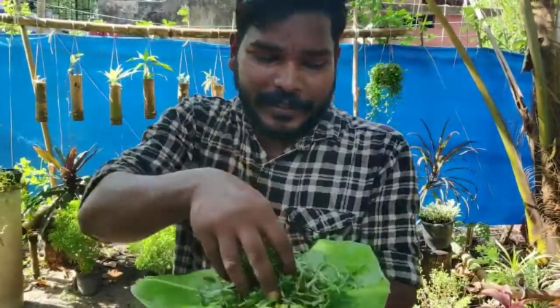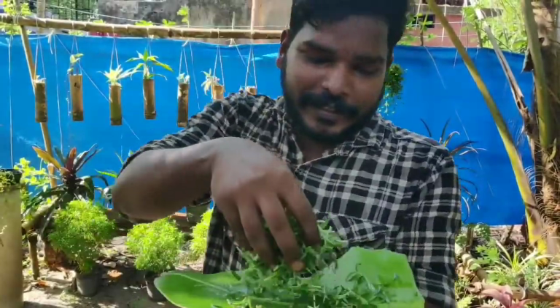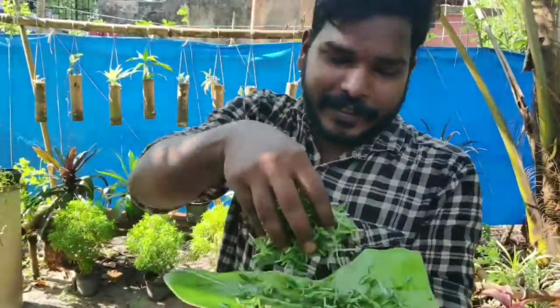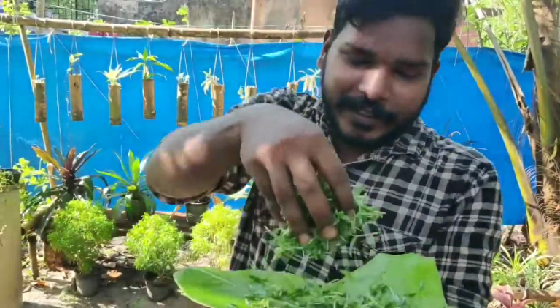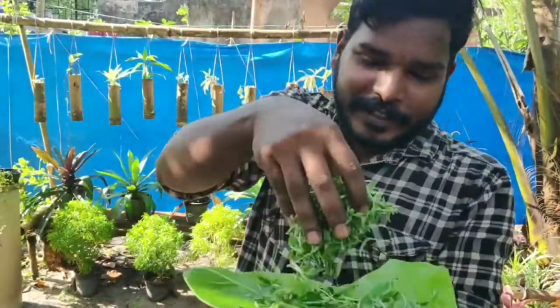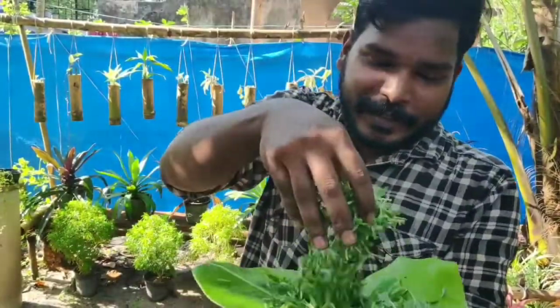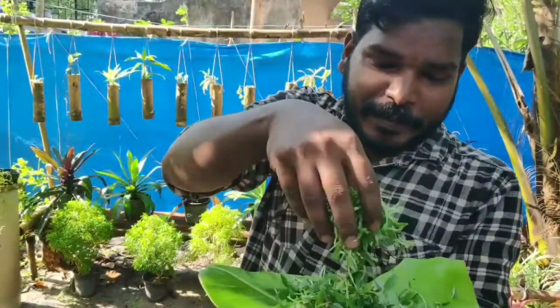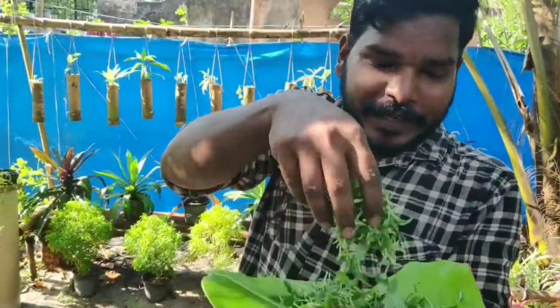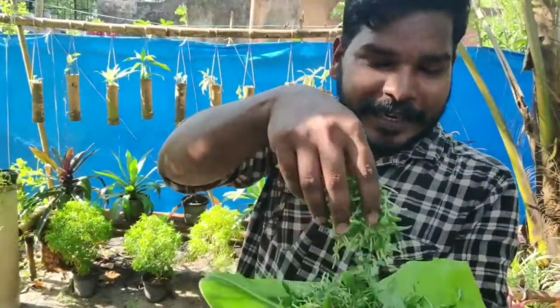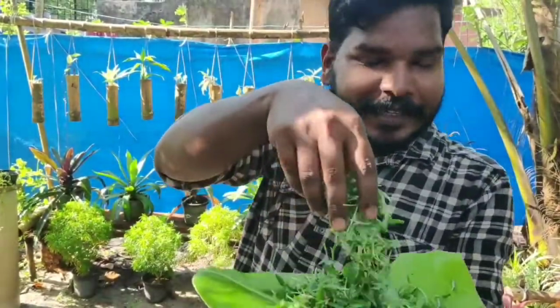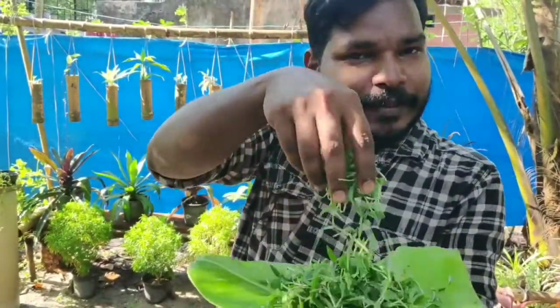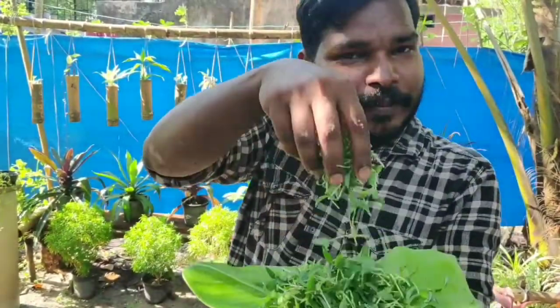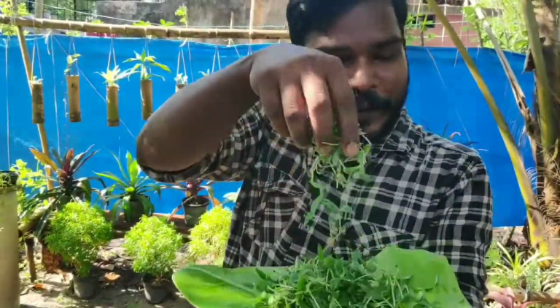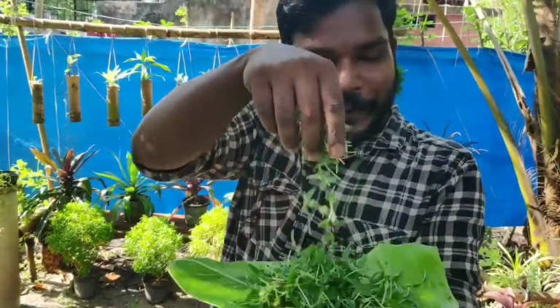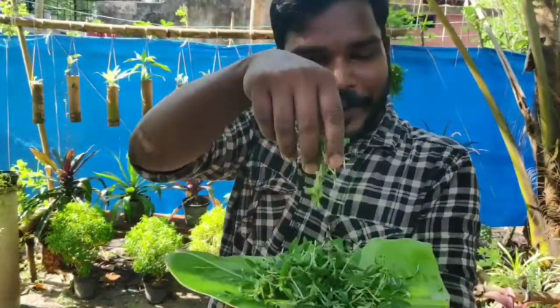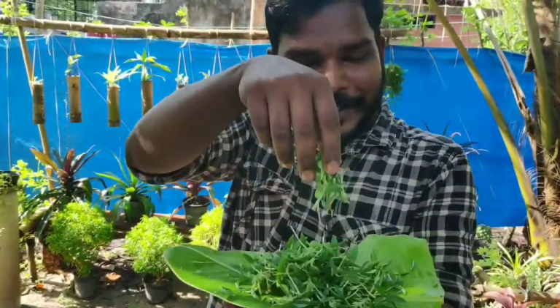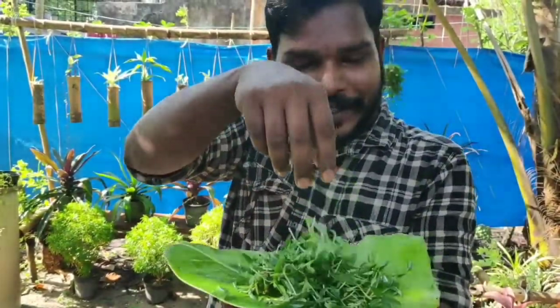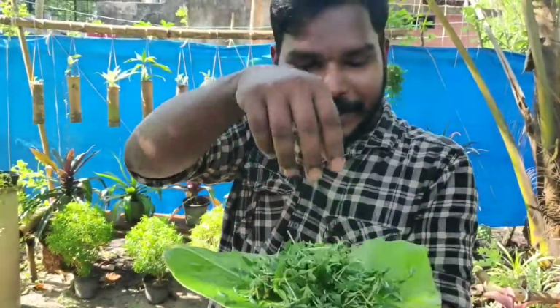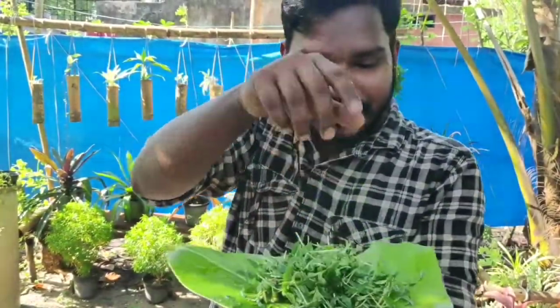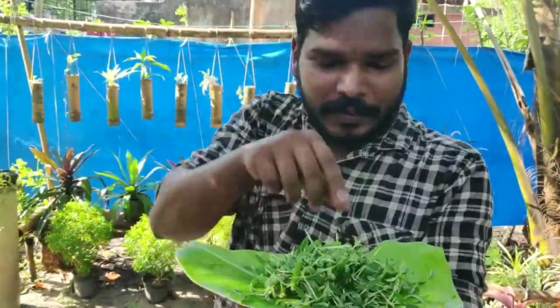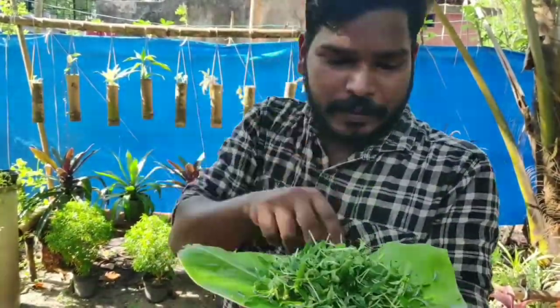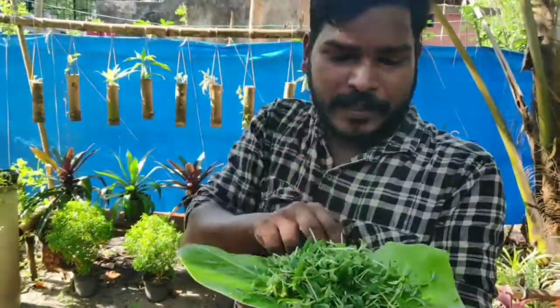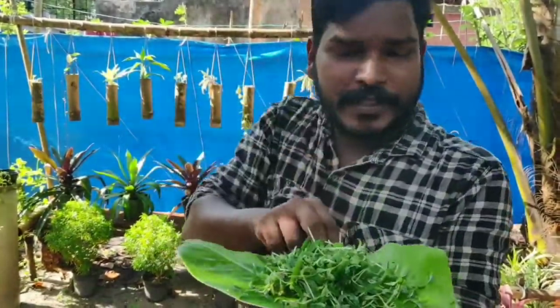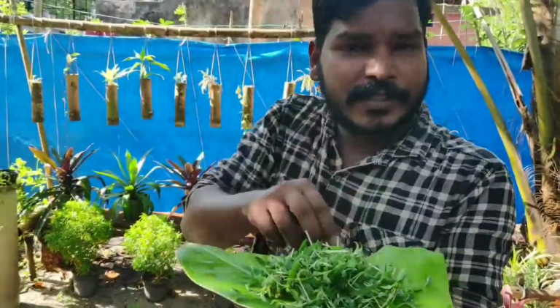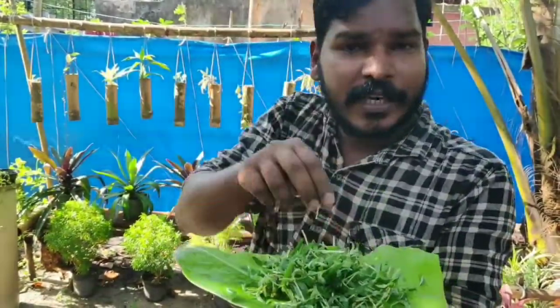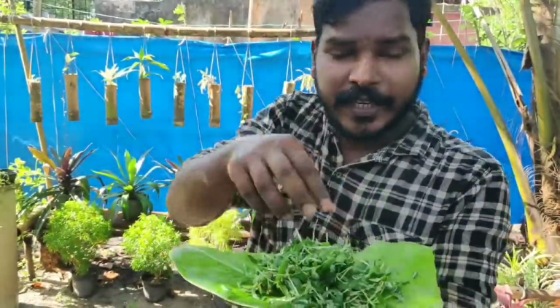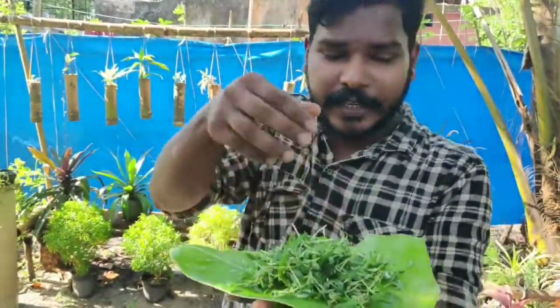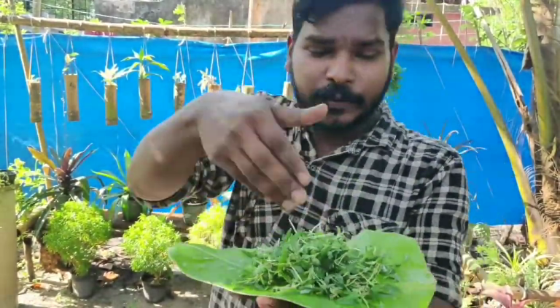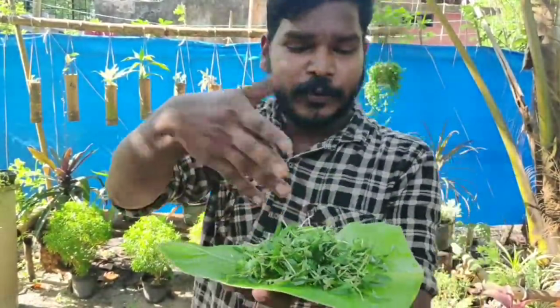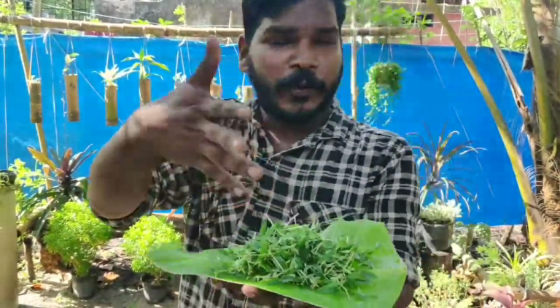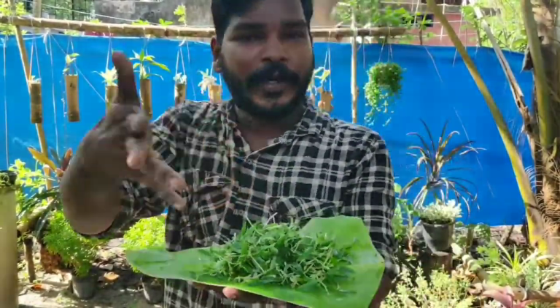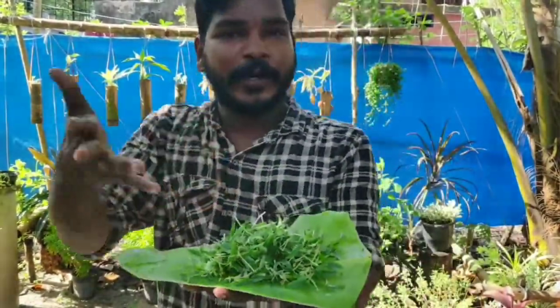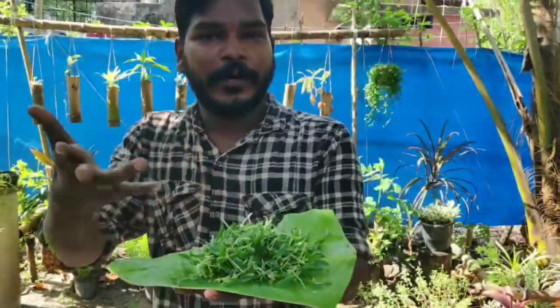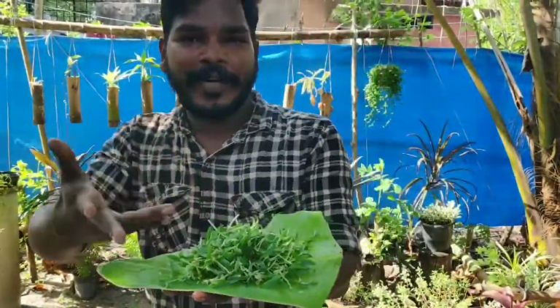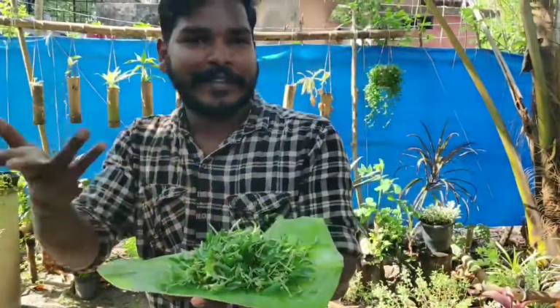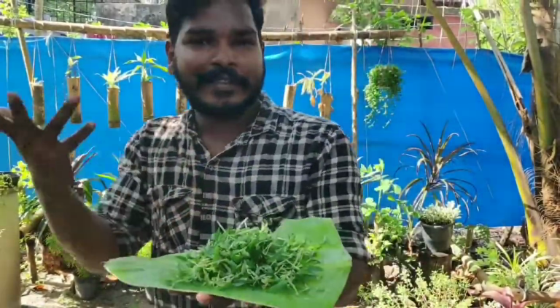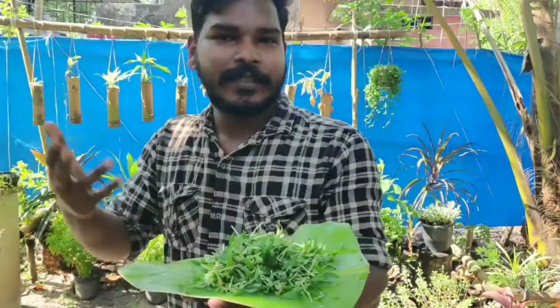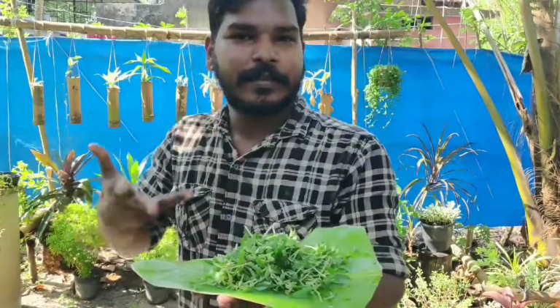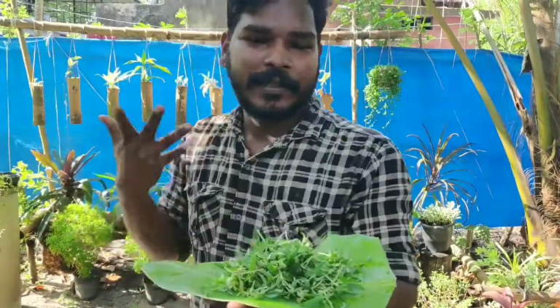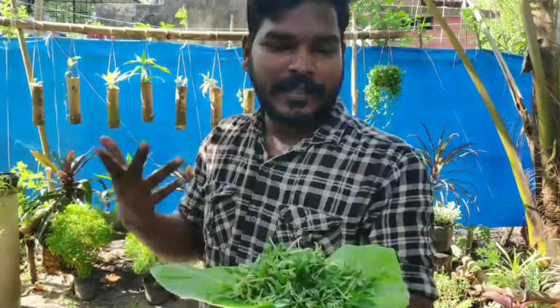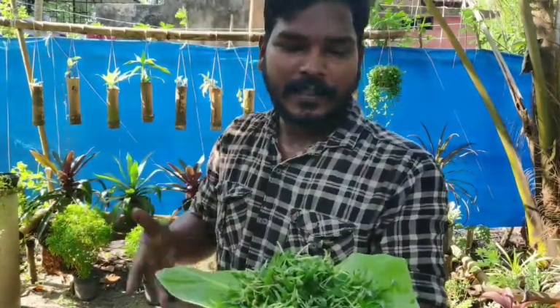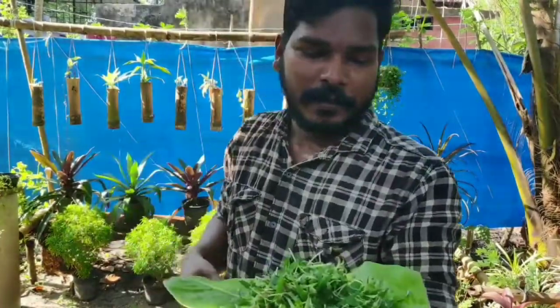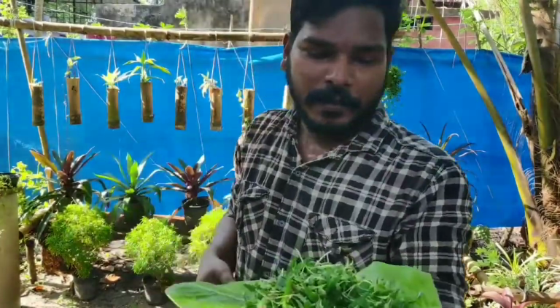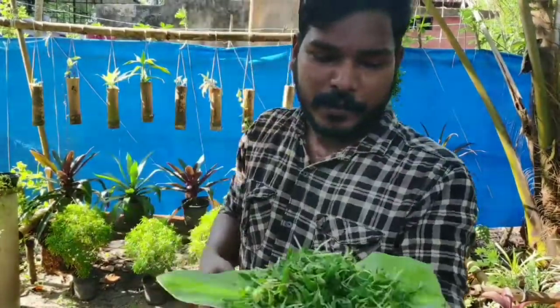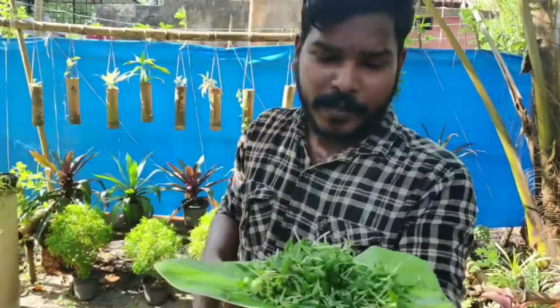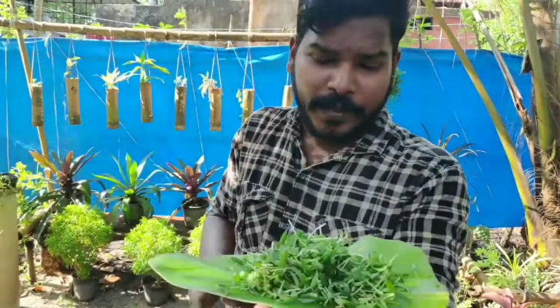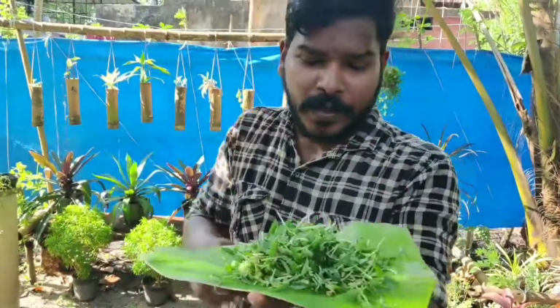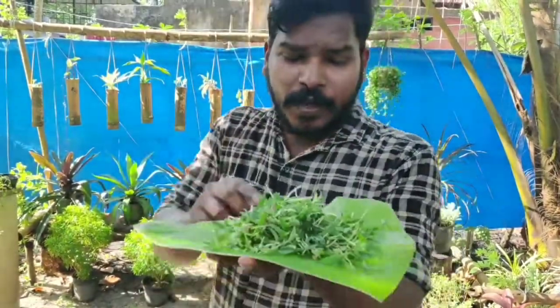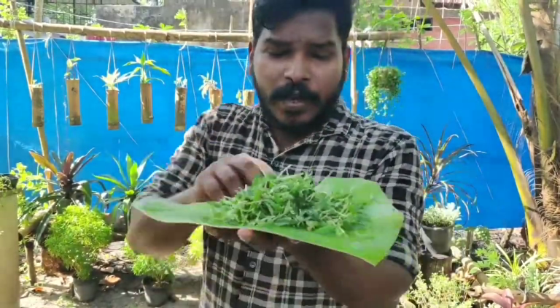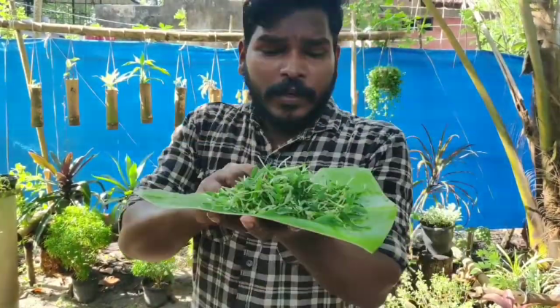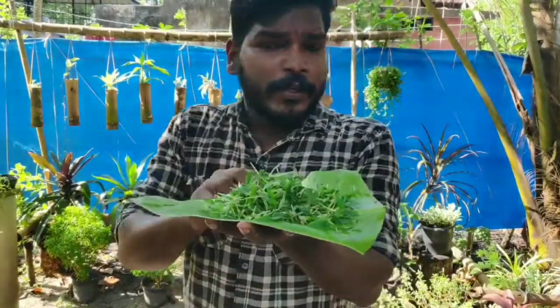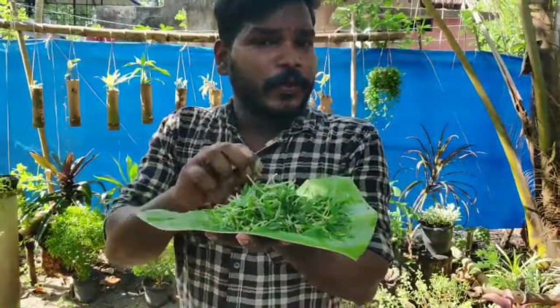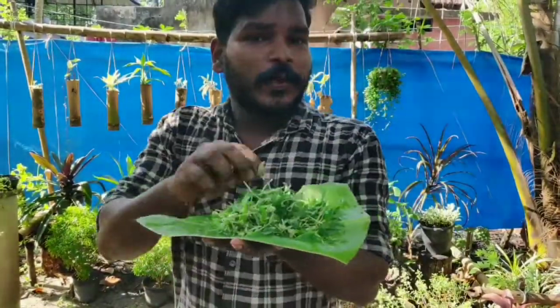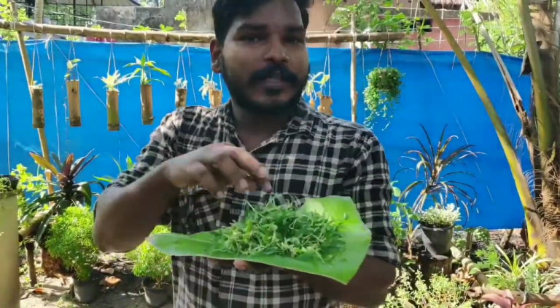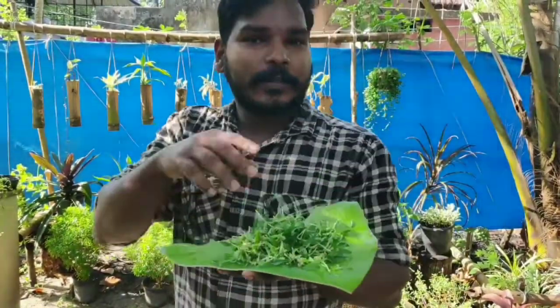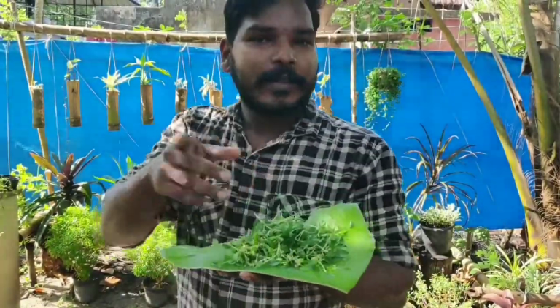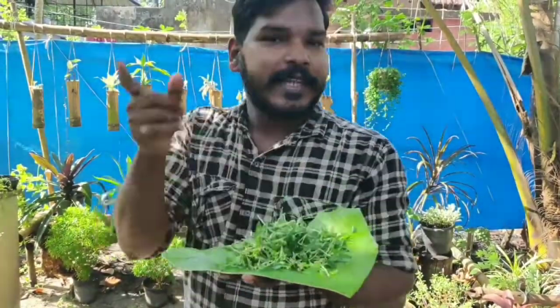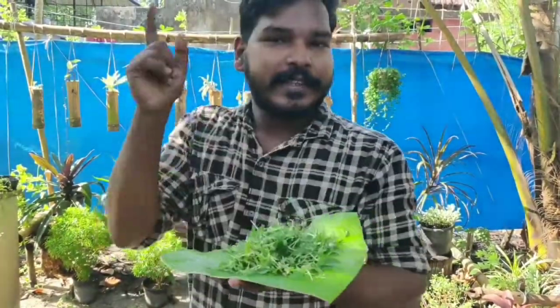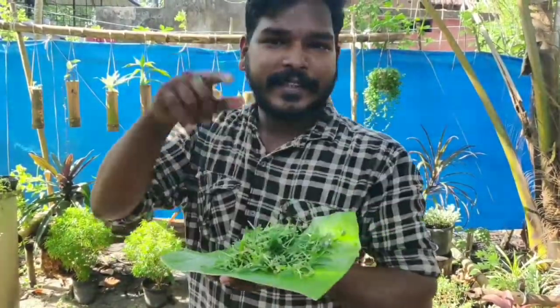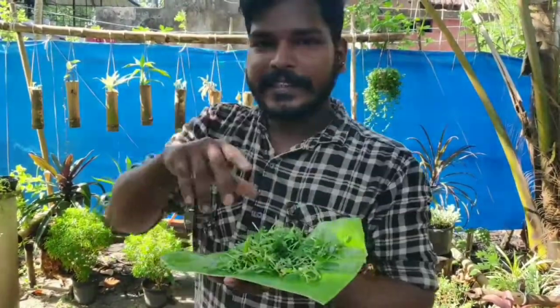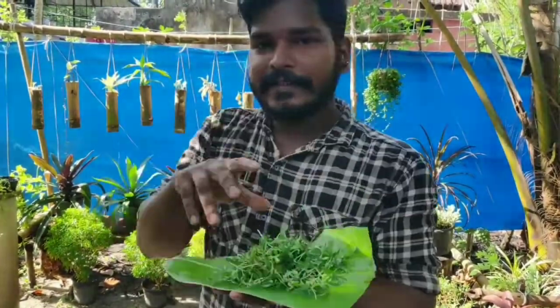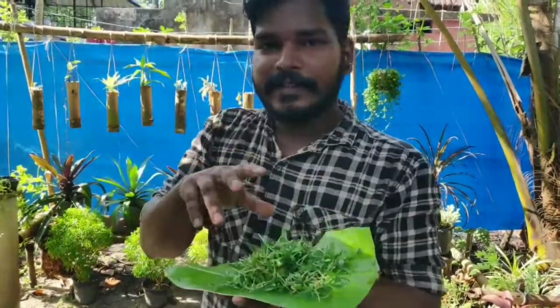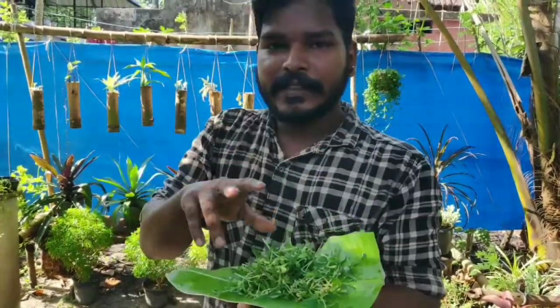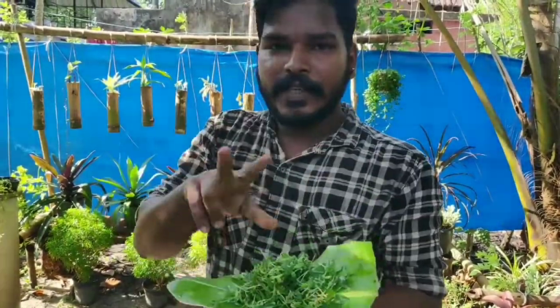Now we have microgreens. We can use them in the salad or in the store. We can use them and we are going to do this again.